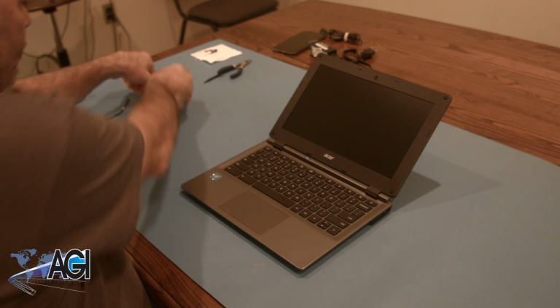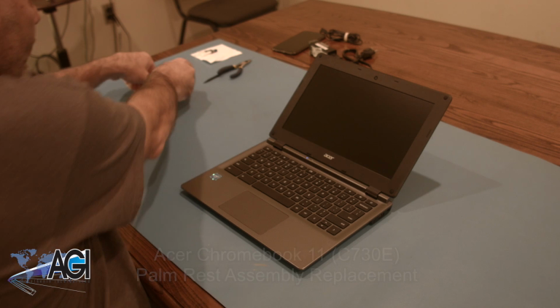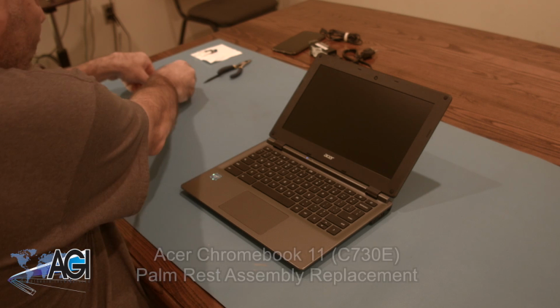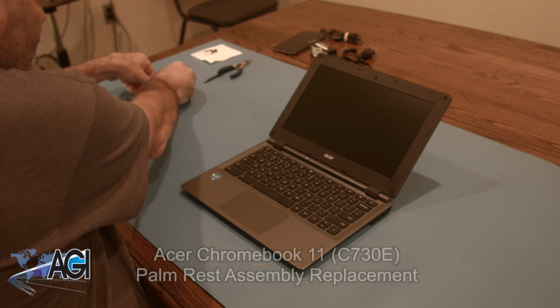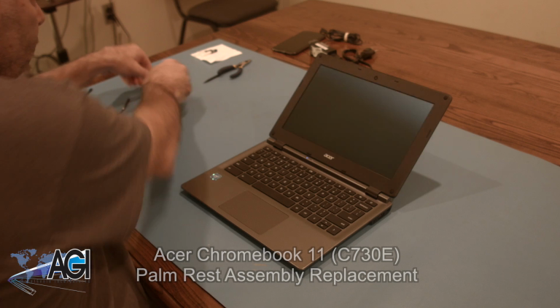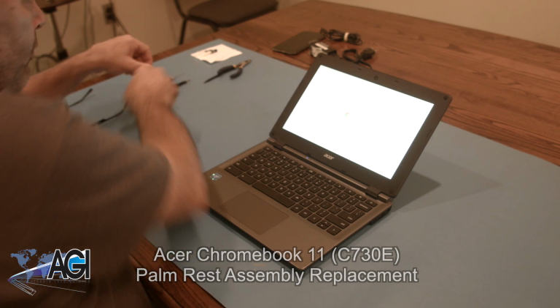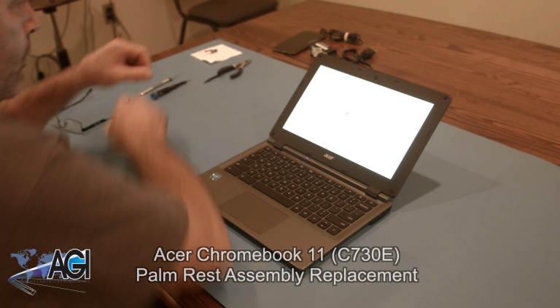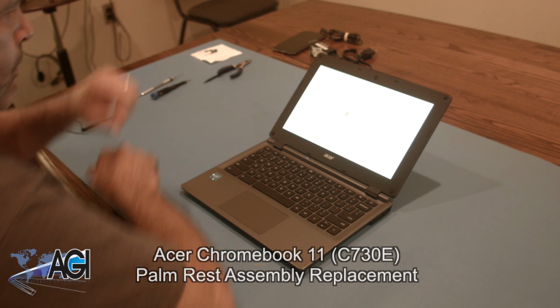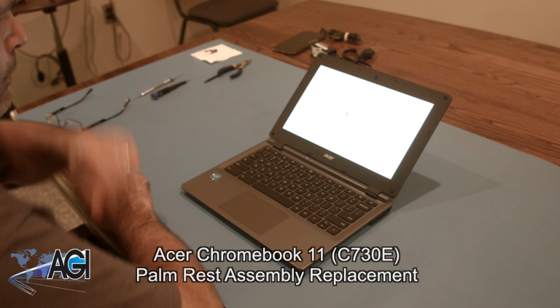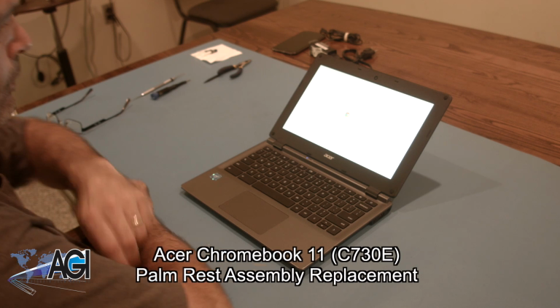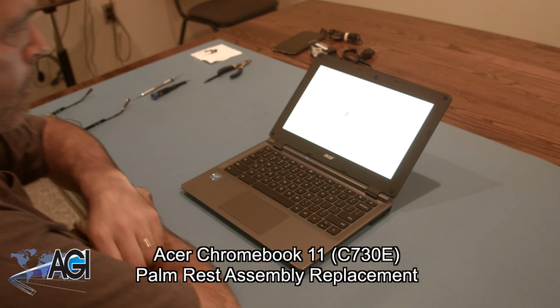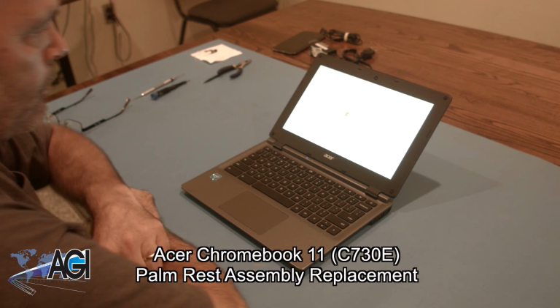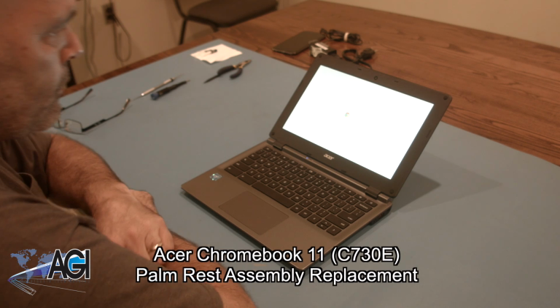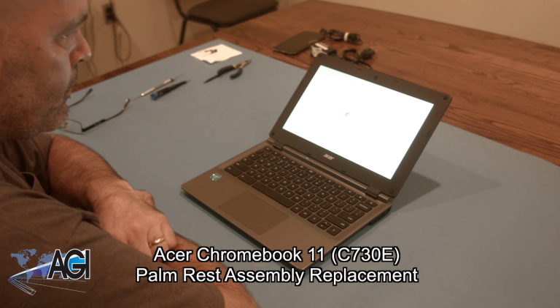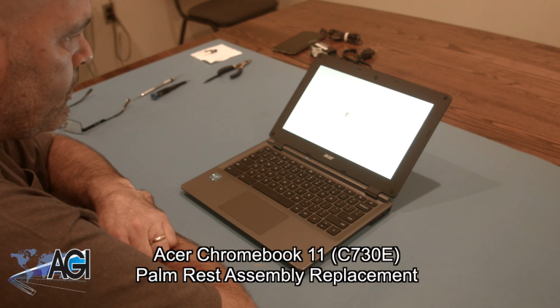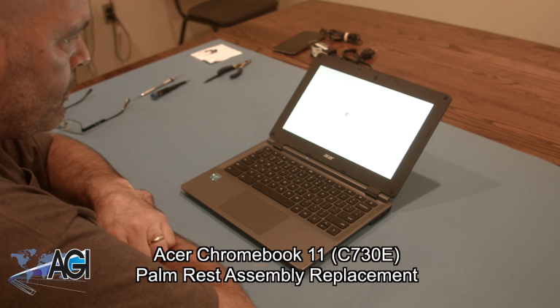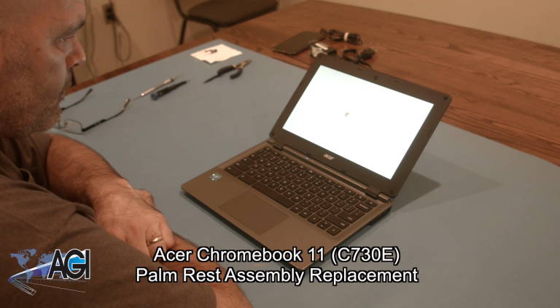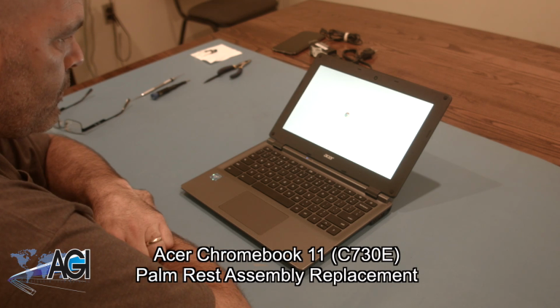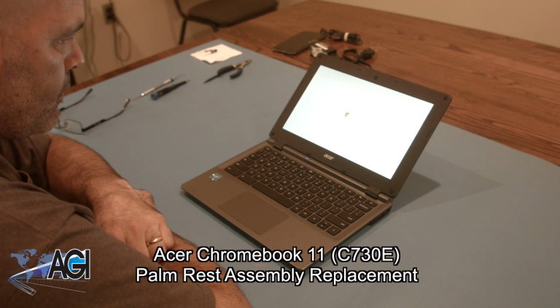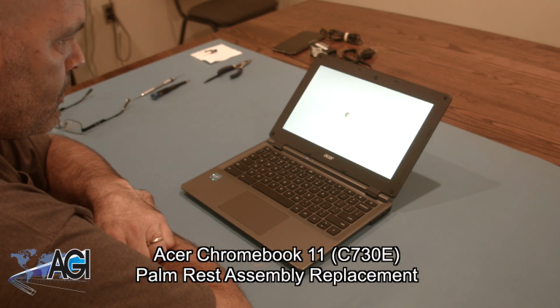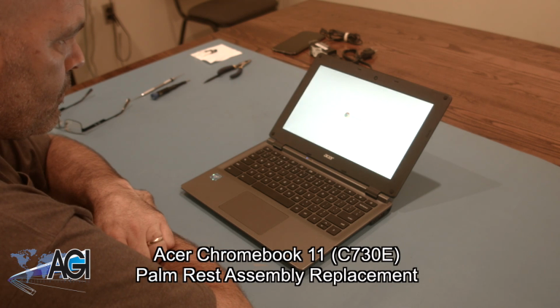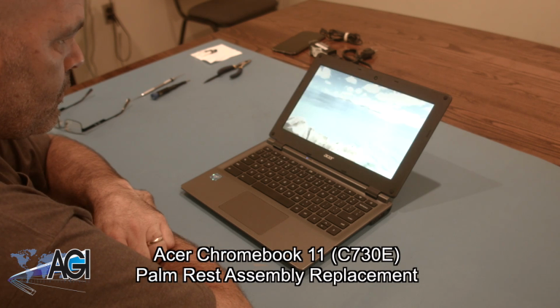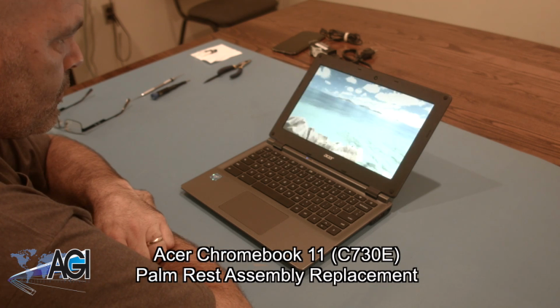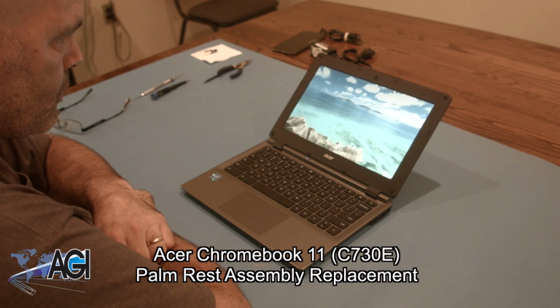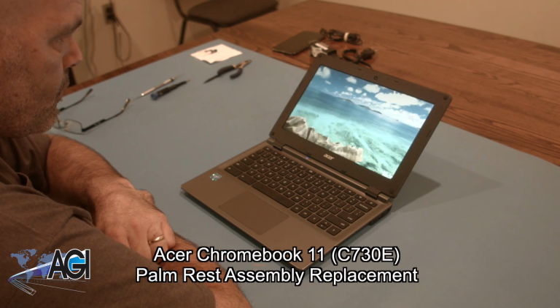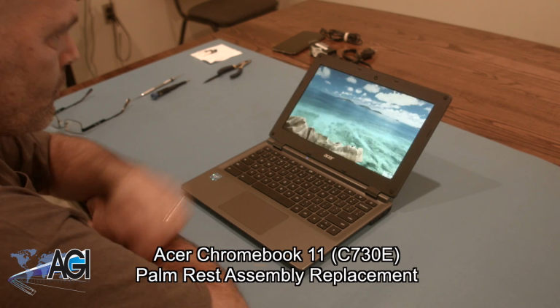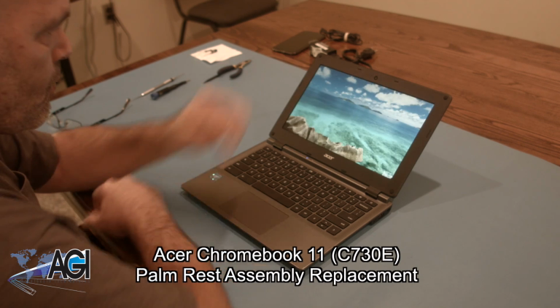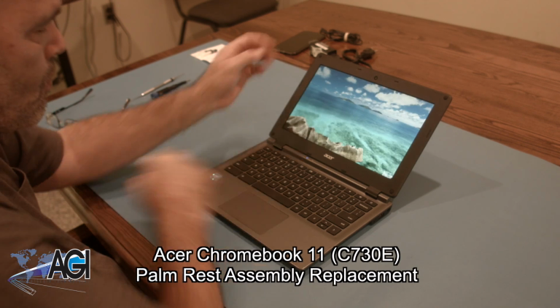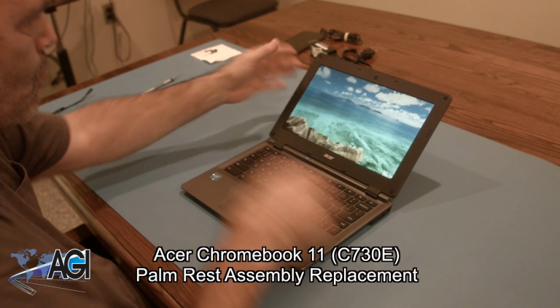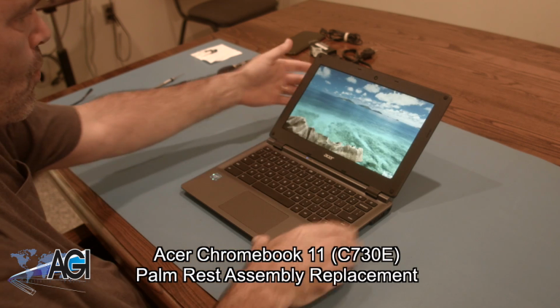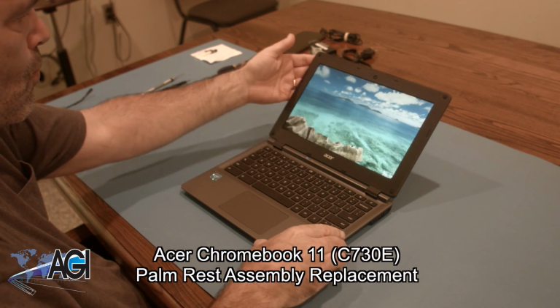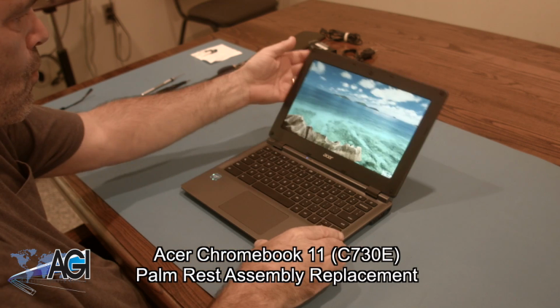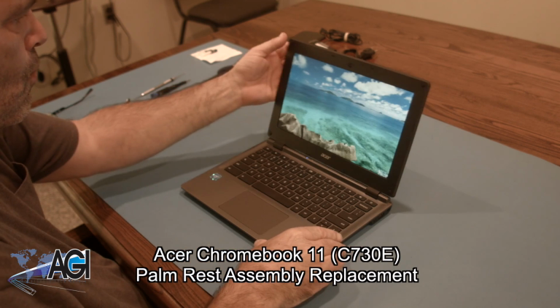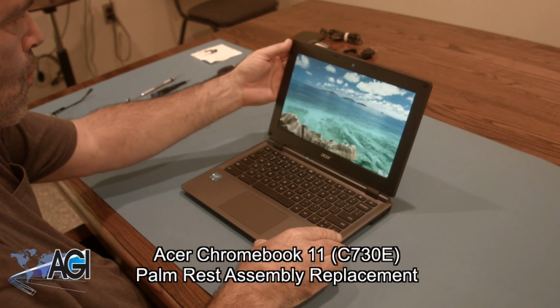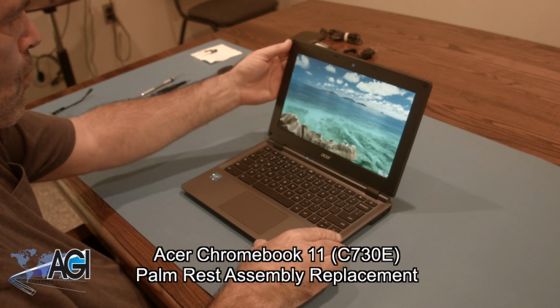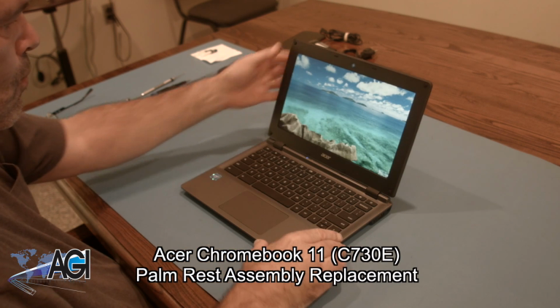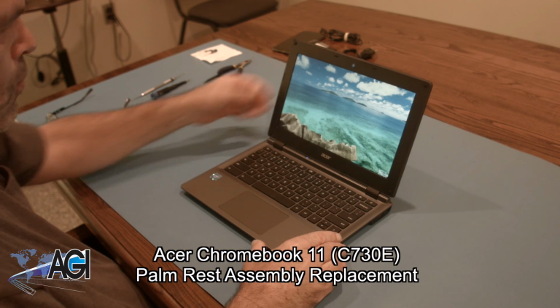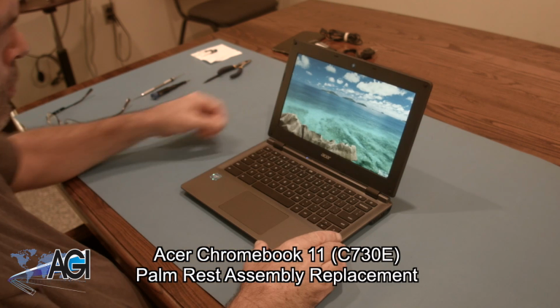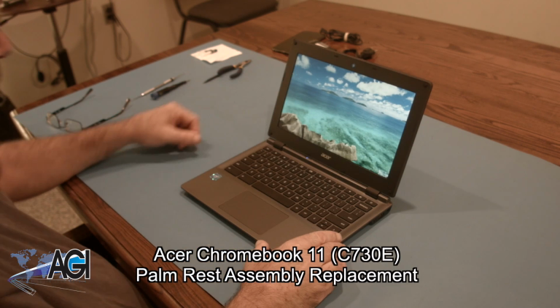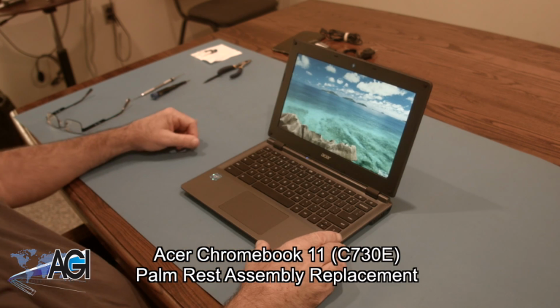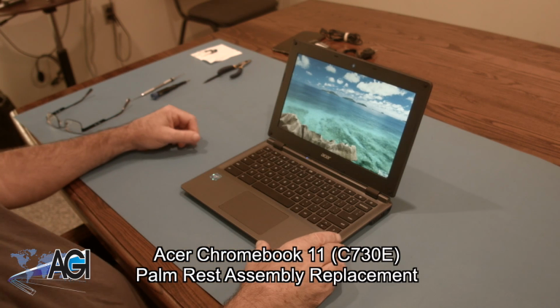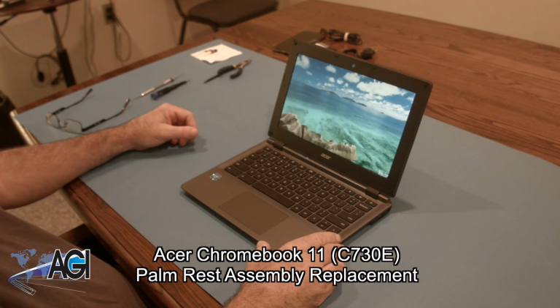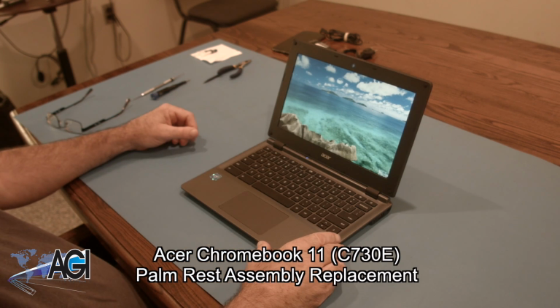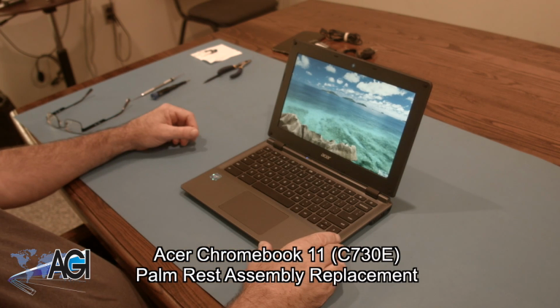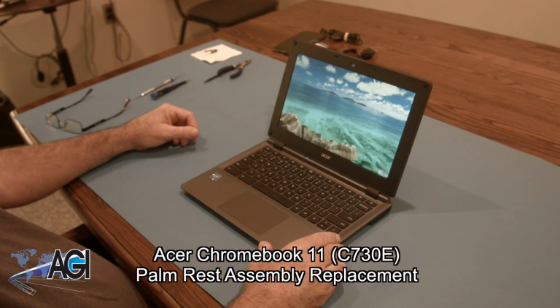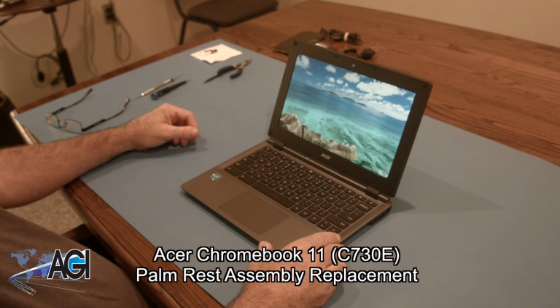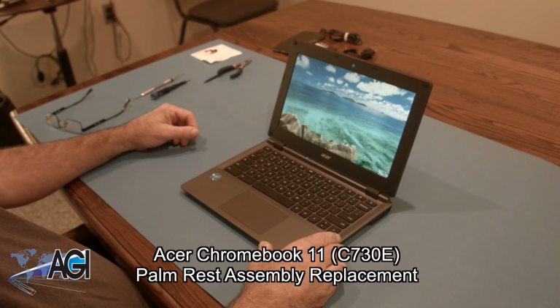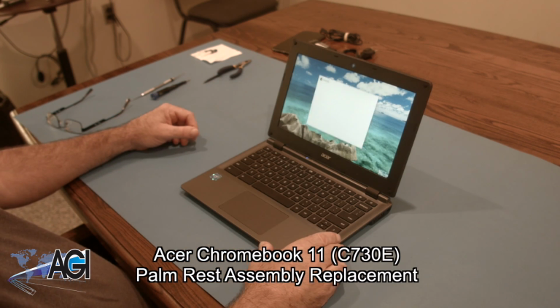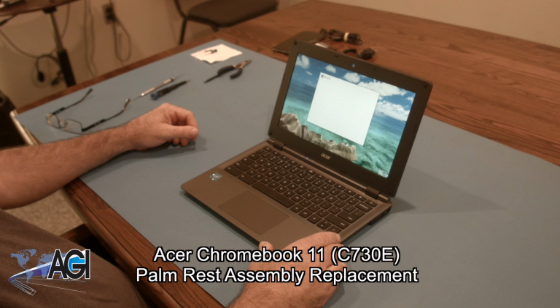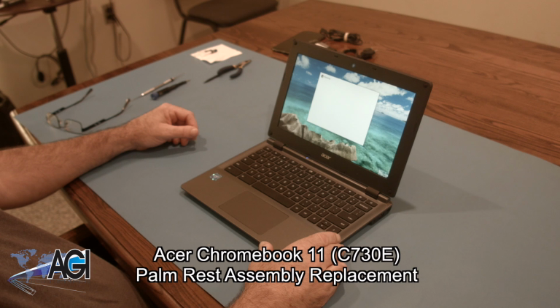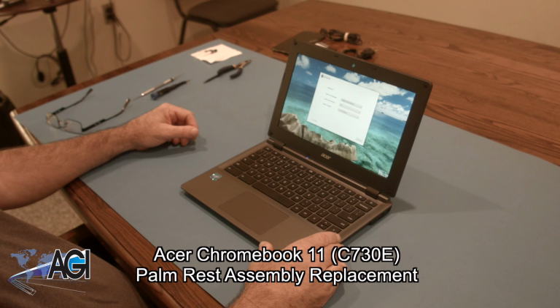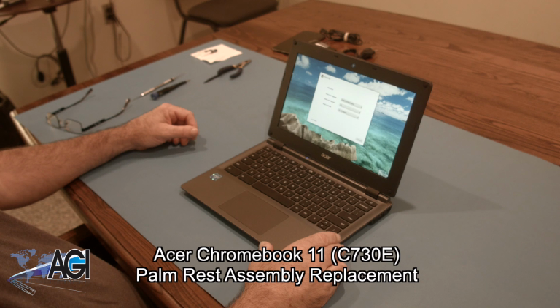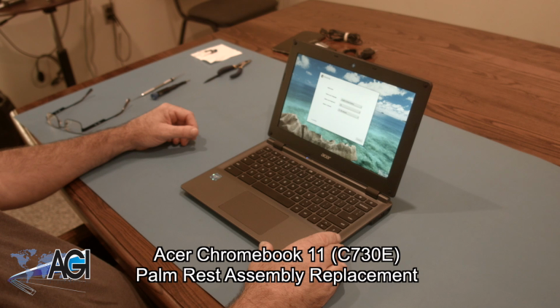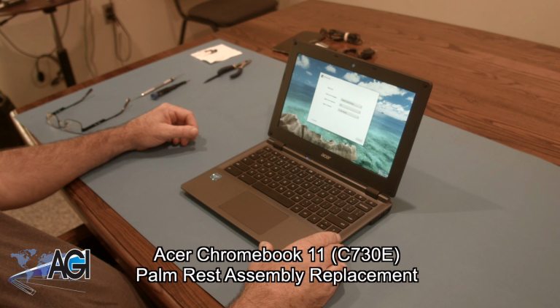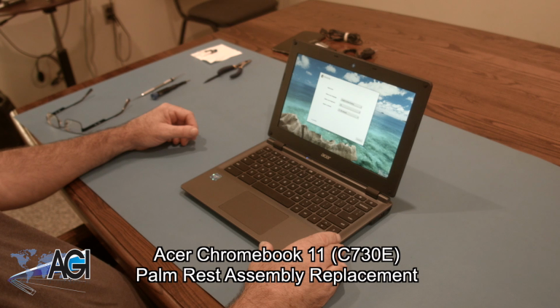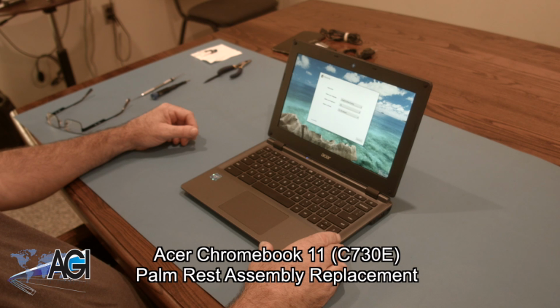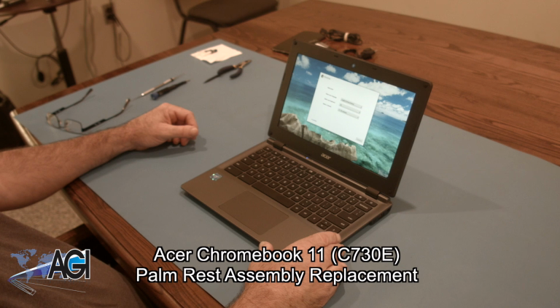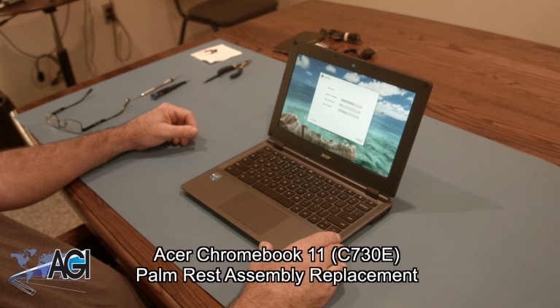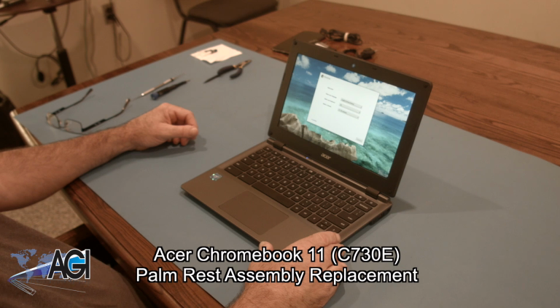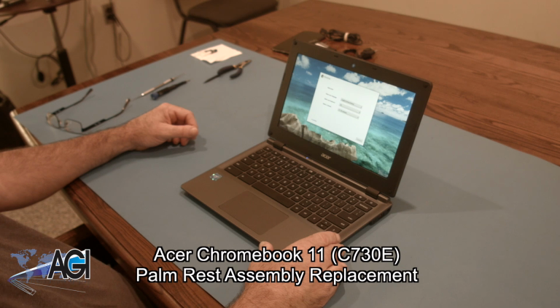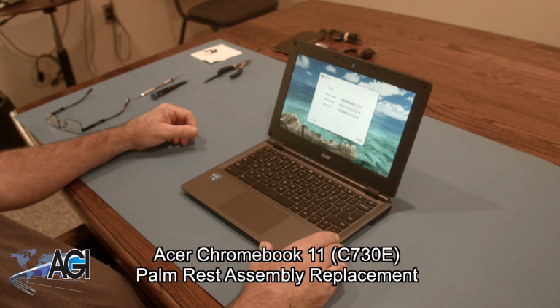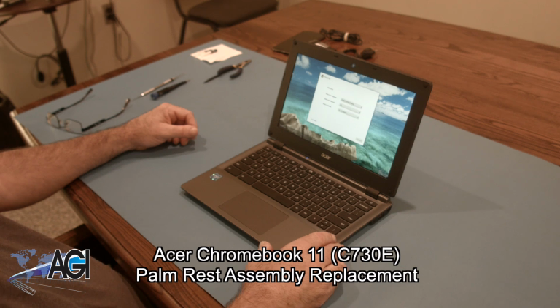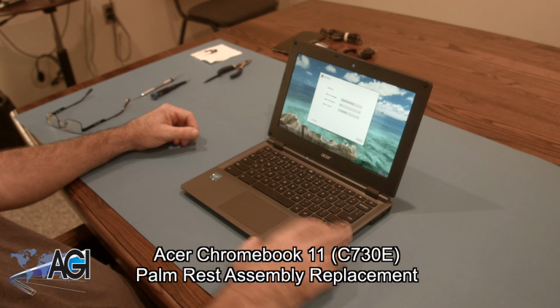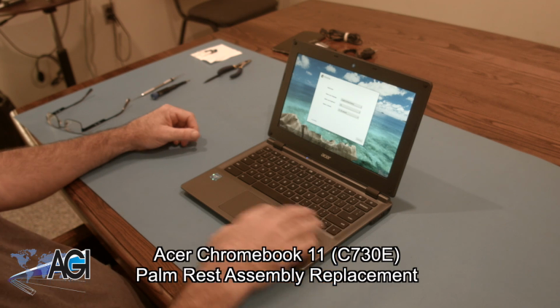Hello, today we'll be showing you how to replace the palm rest assembly in an Acer Chromebook 11 C730E.